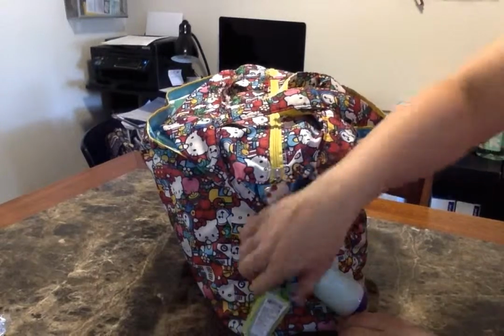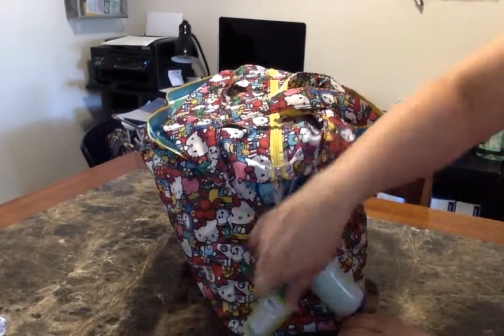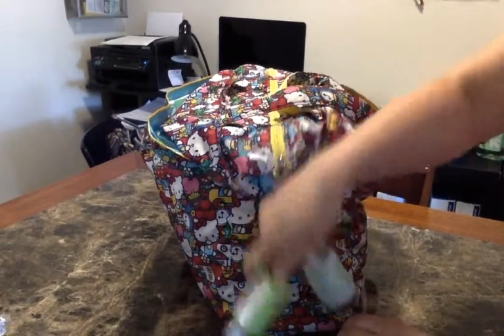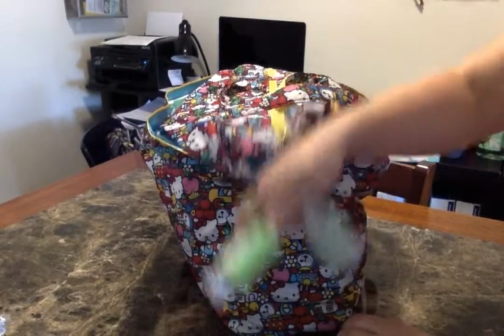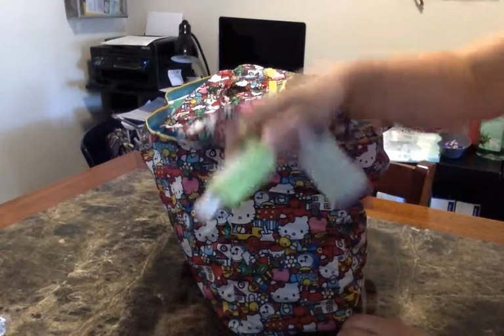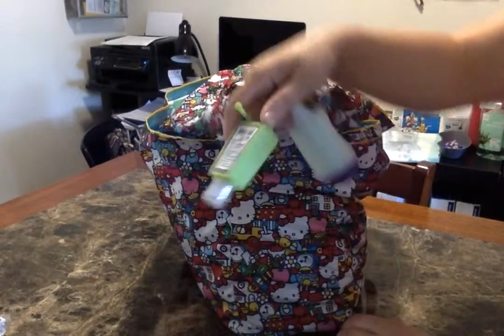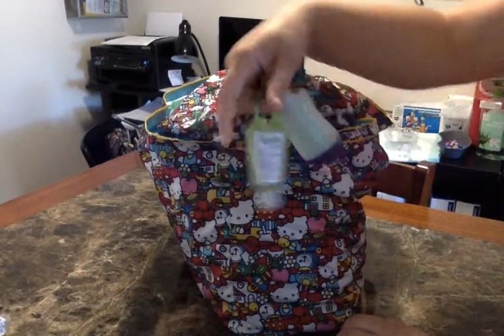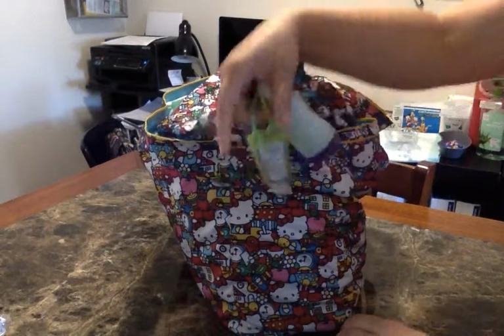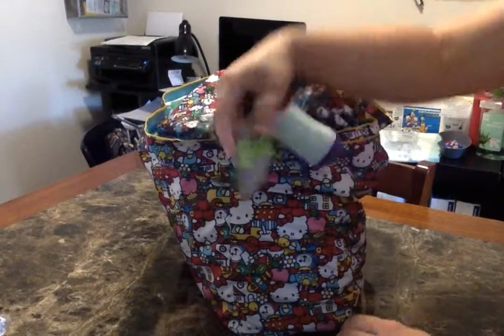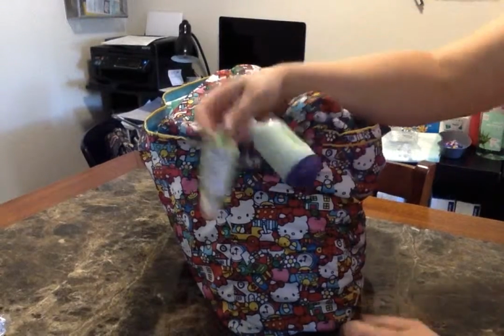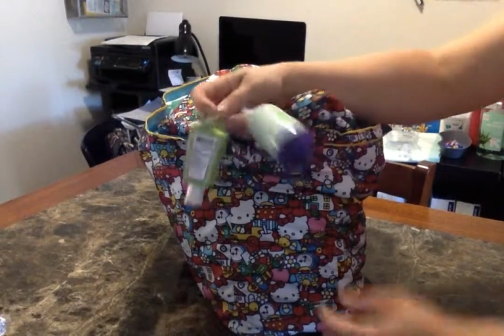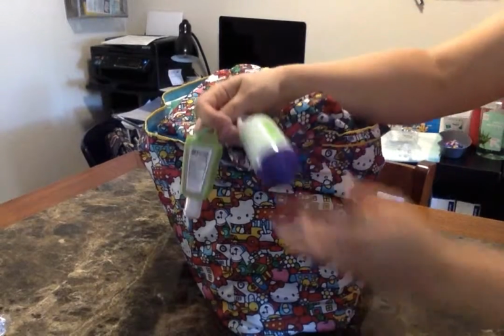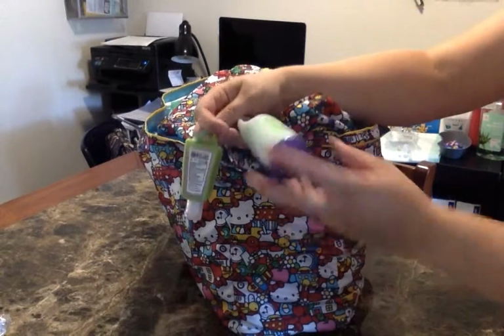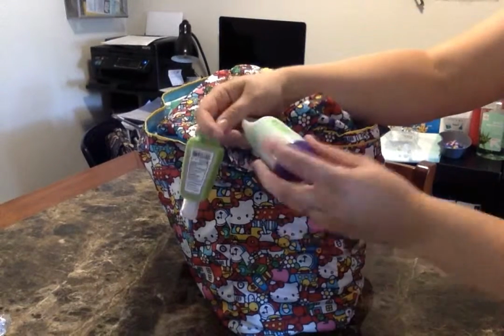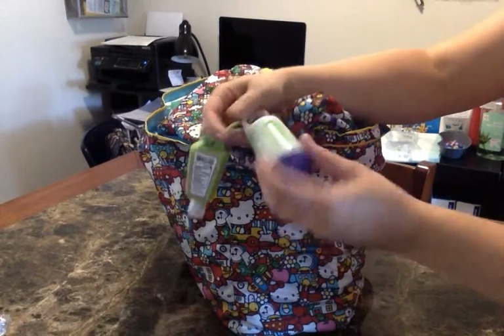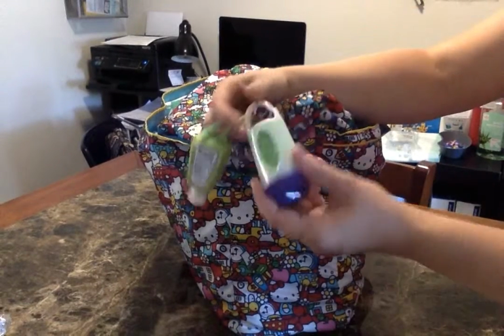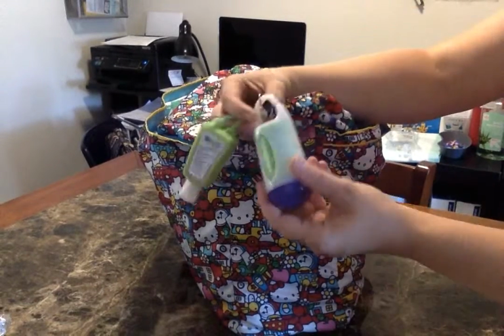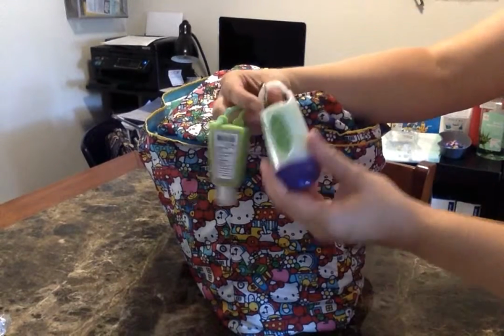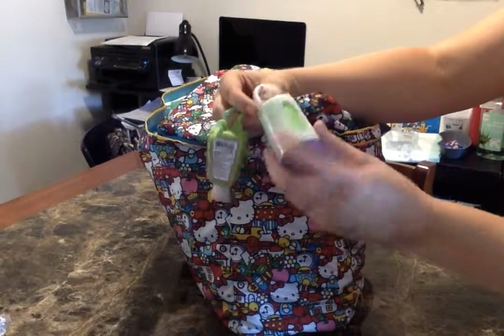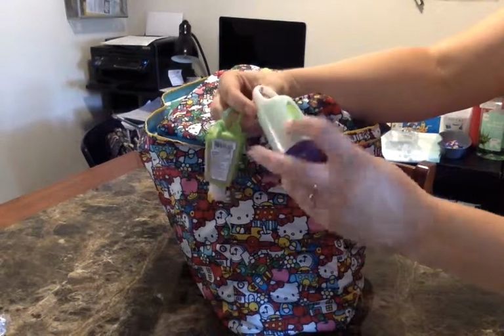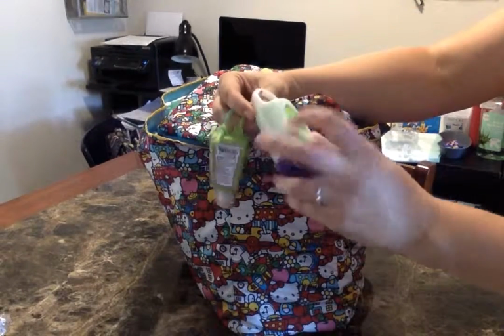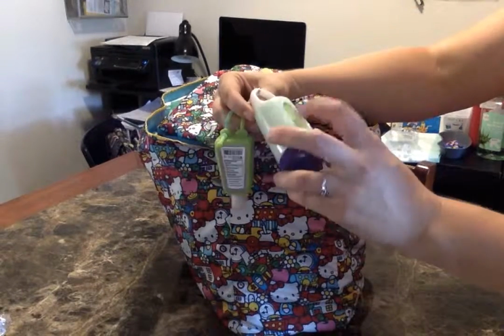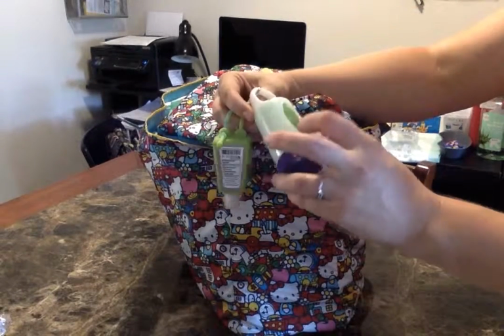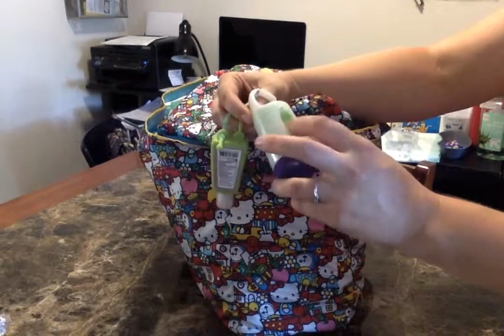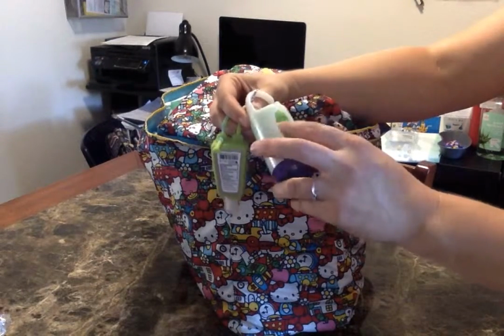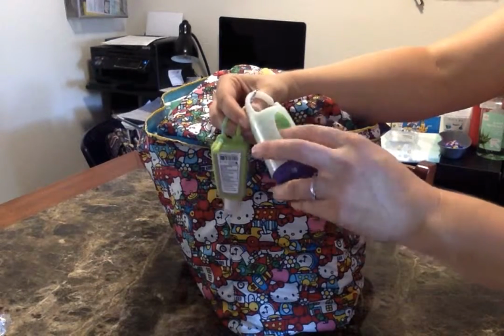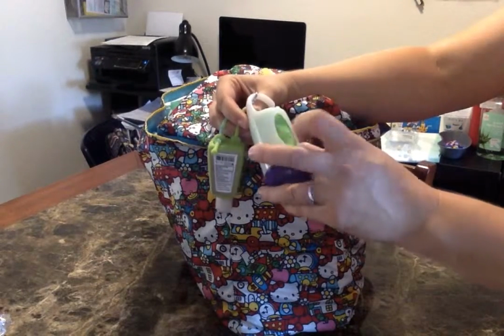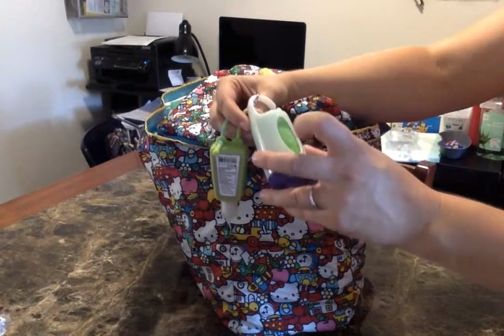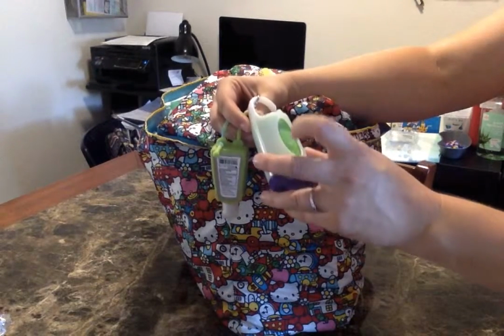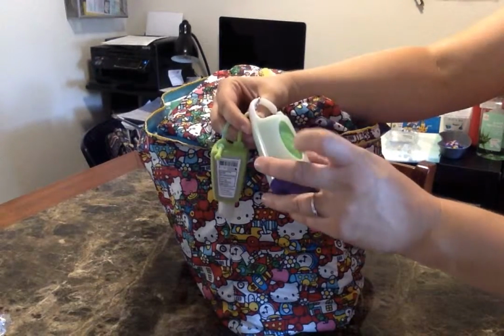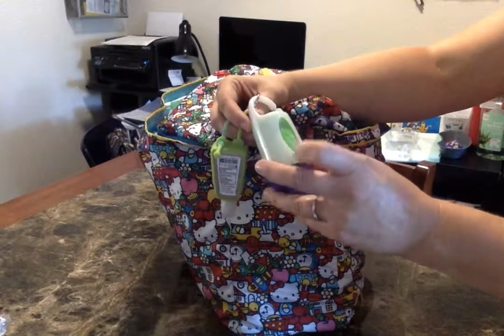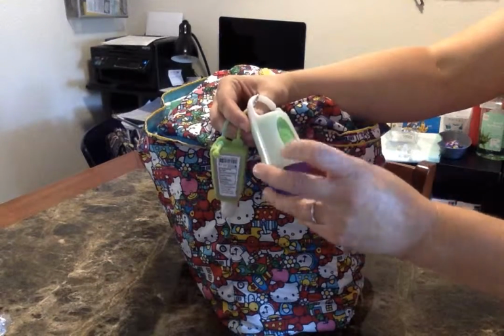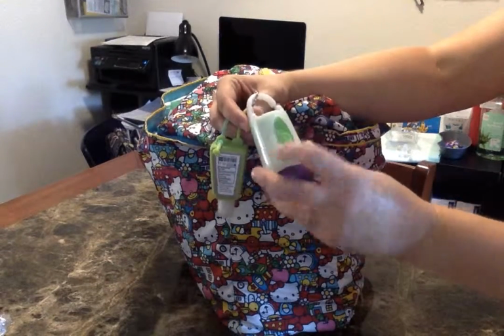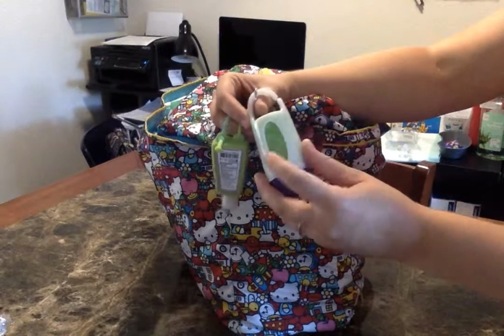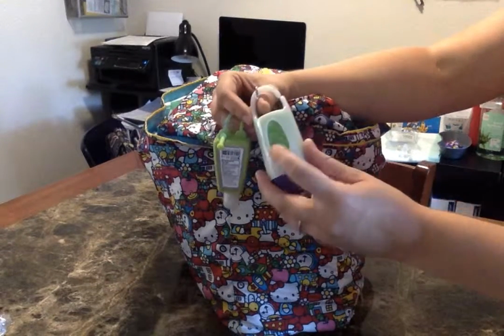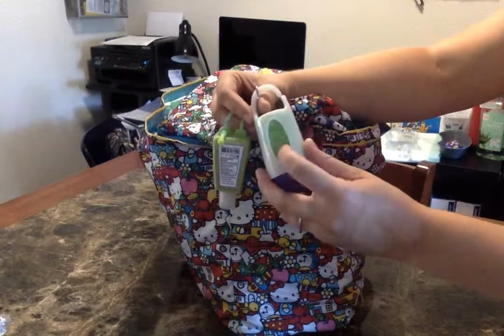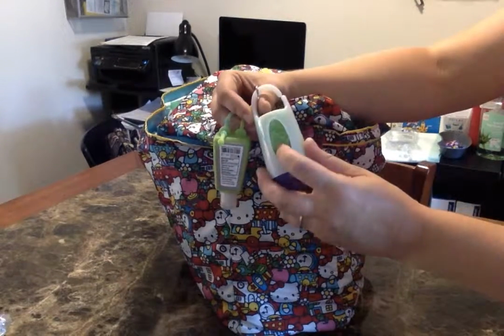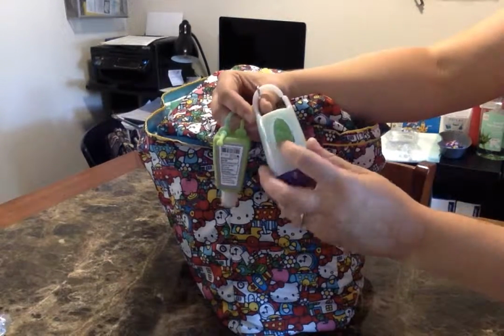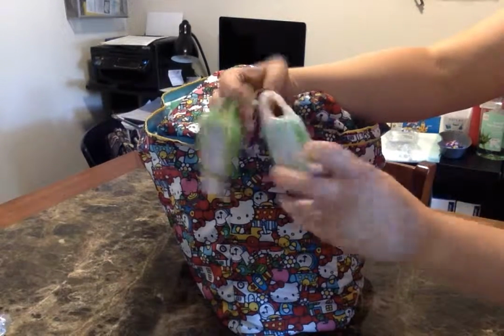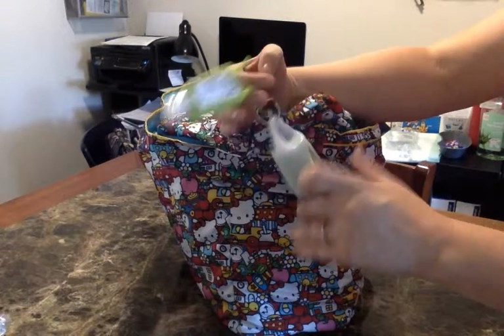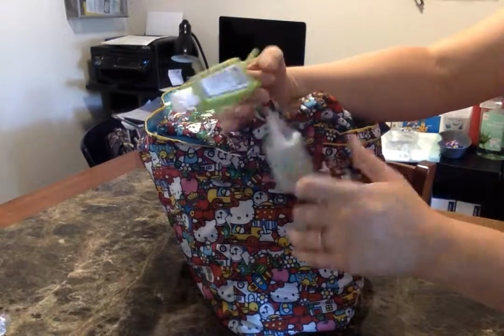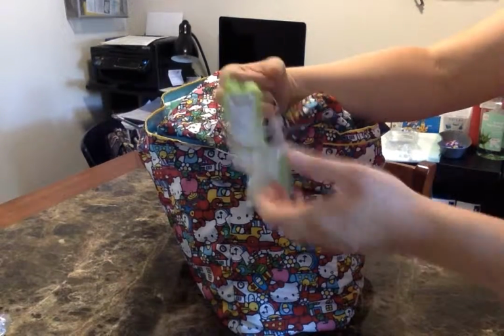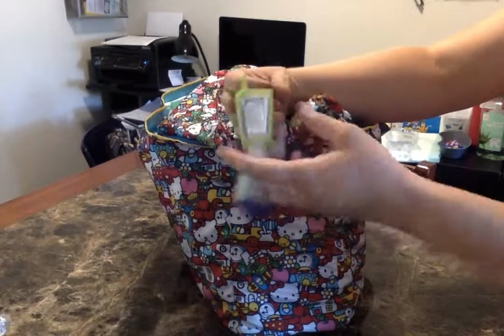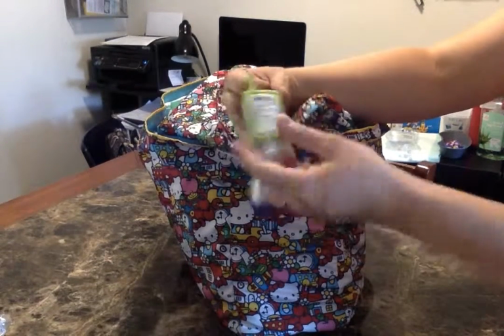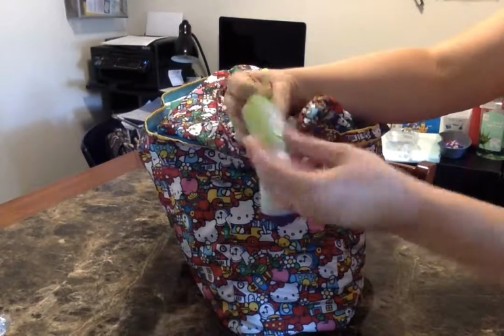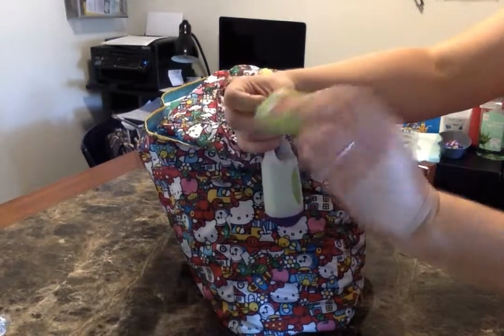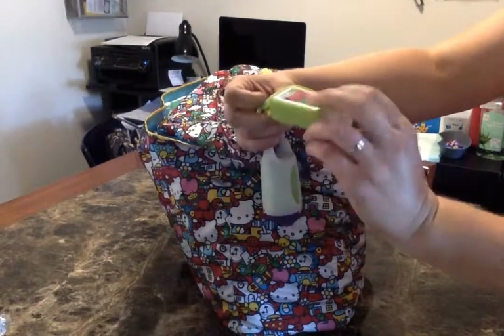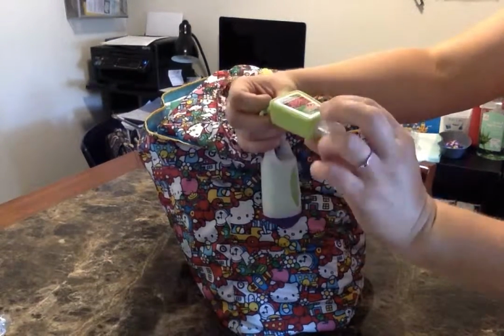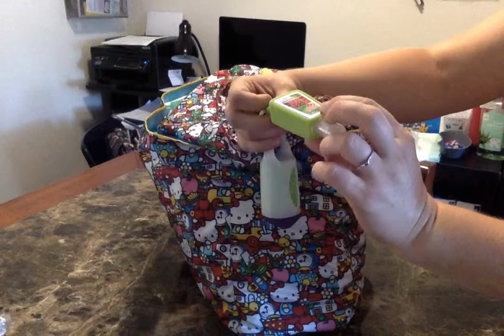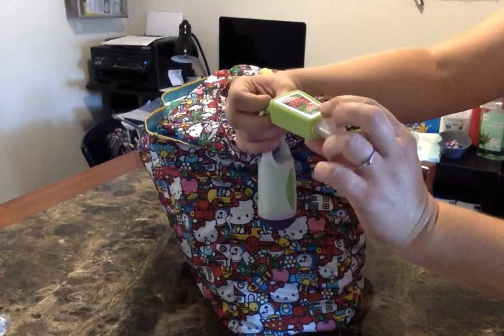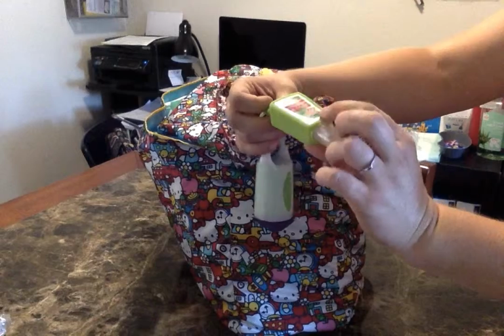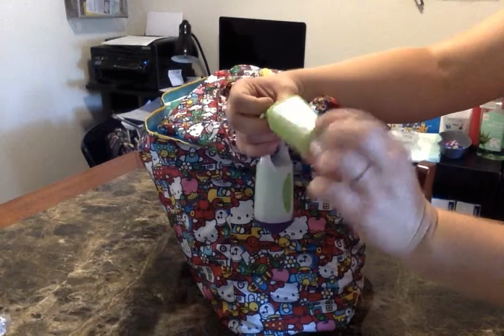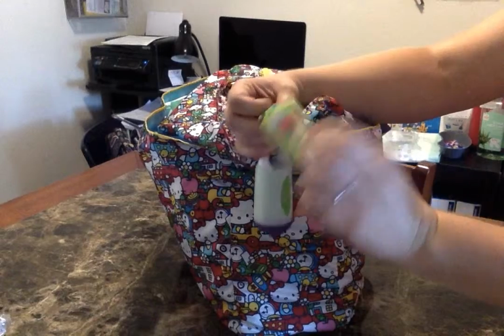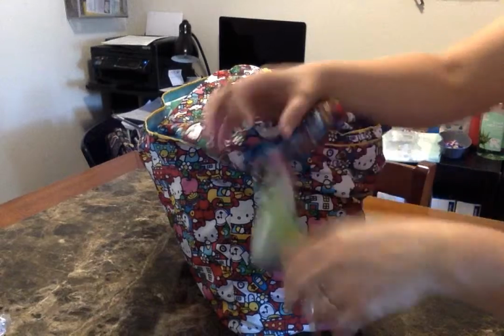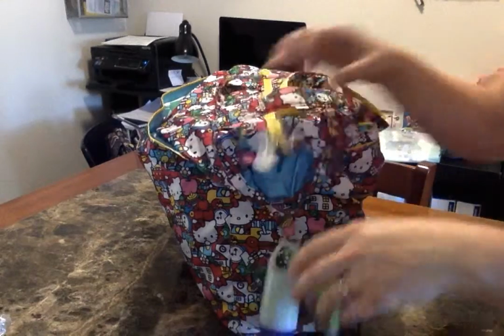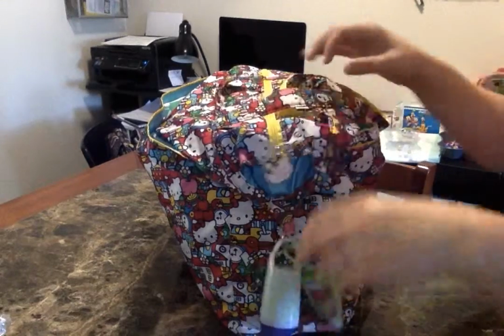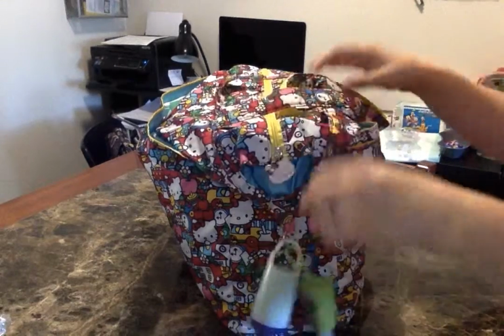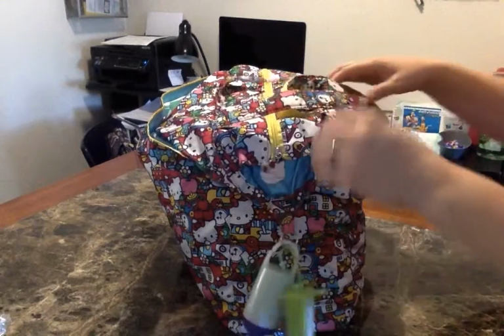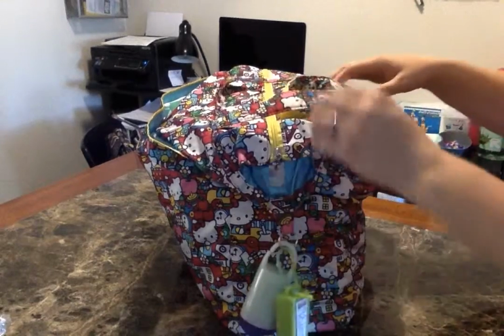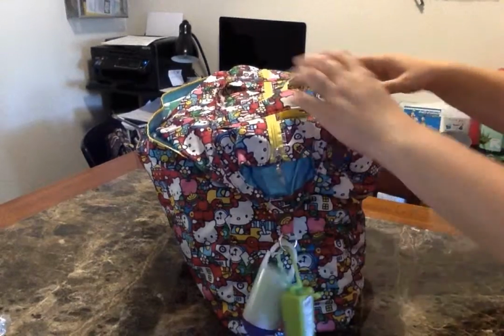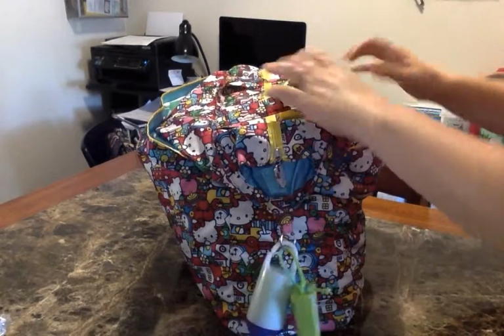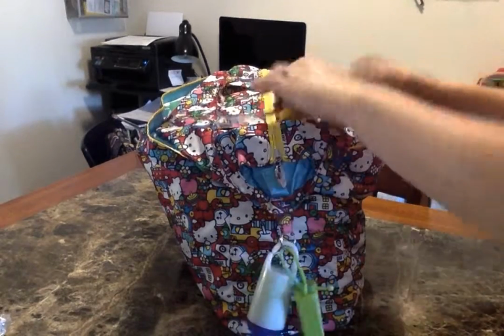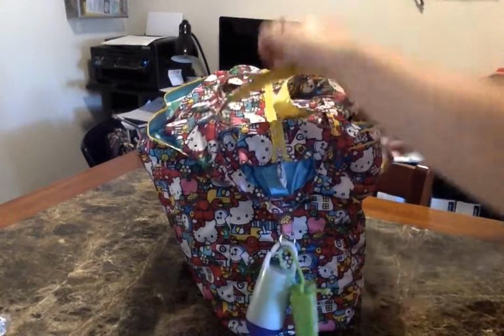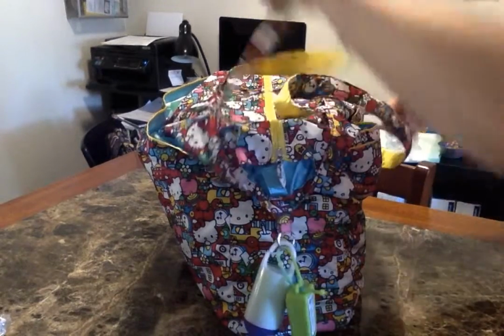On one side of the back, I keep a roll of diaper trash bags and a thing of hand sanitizer.